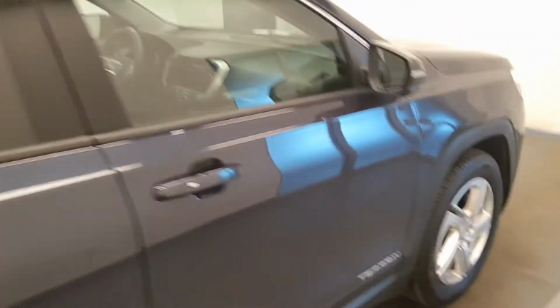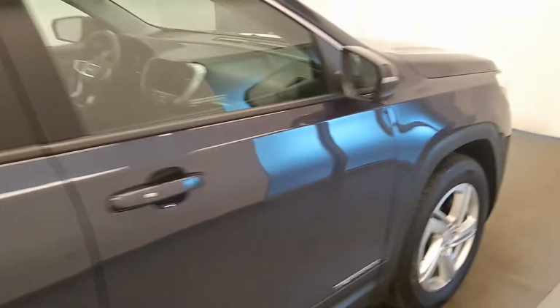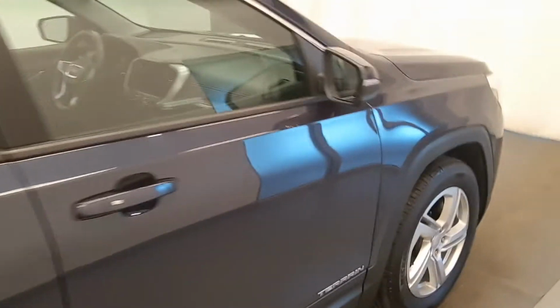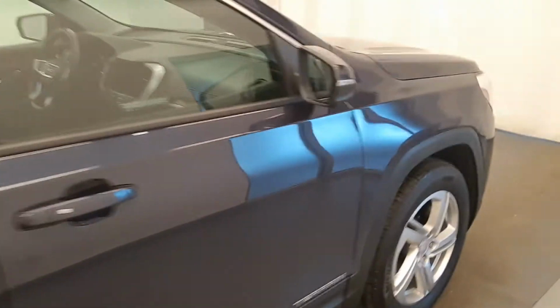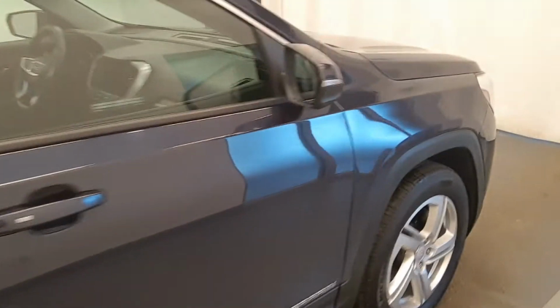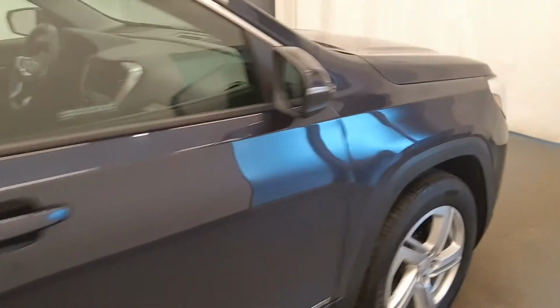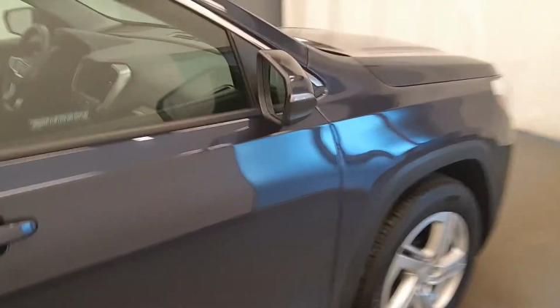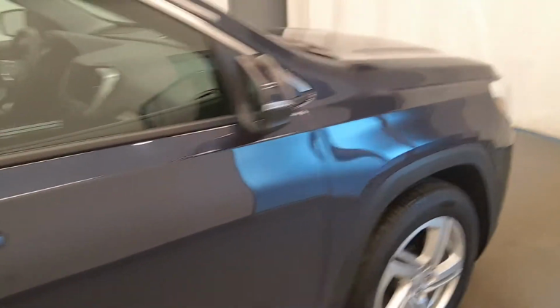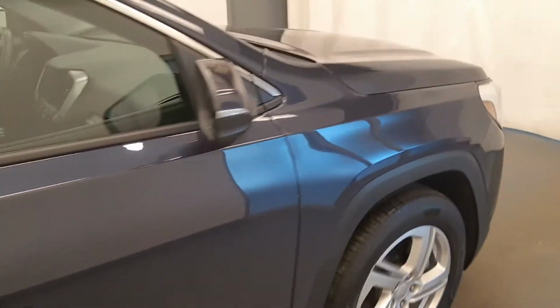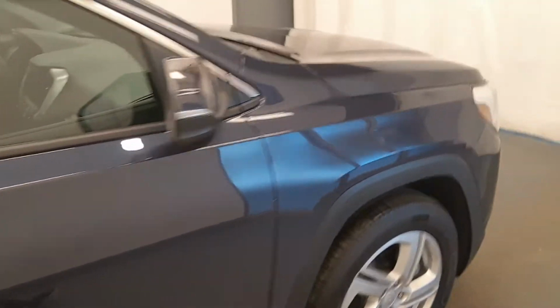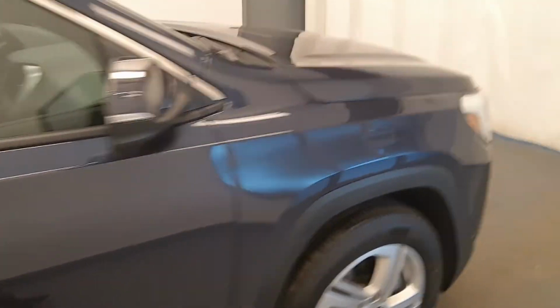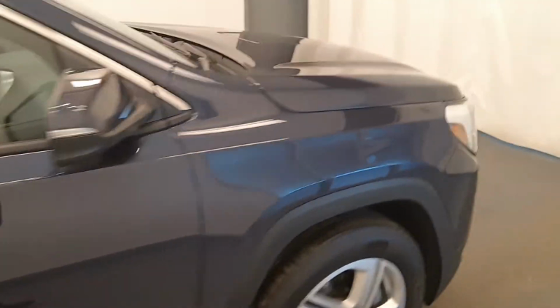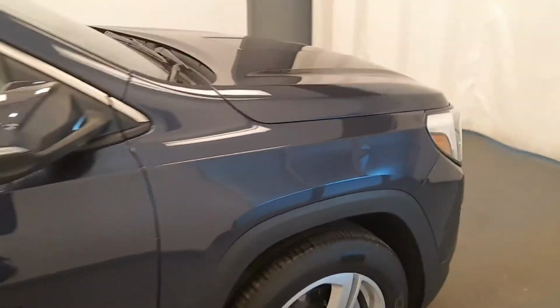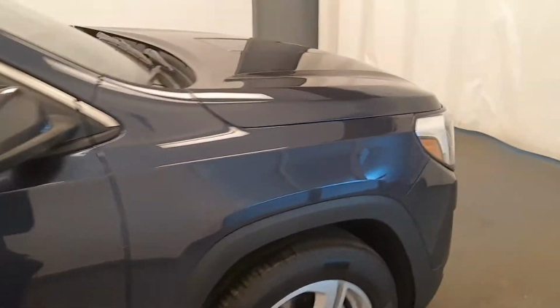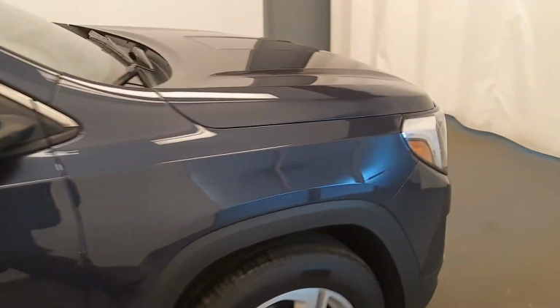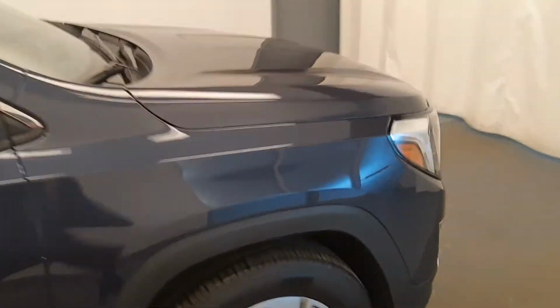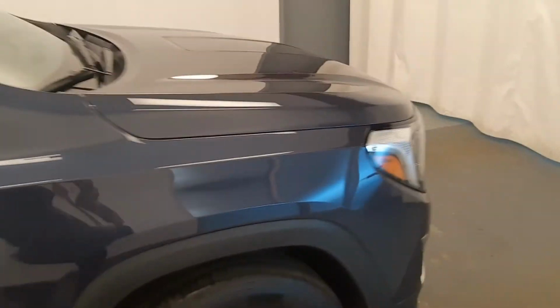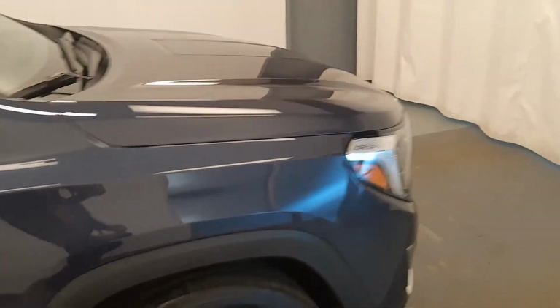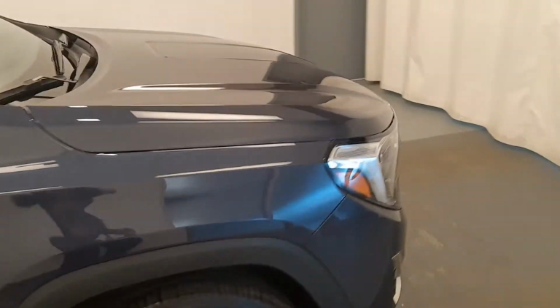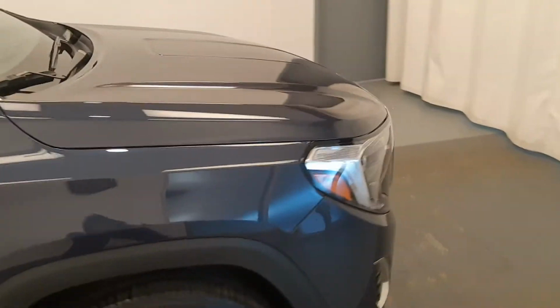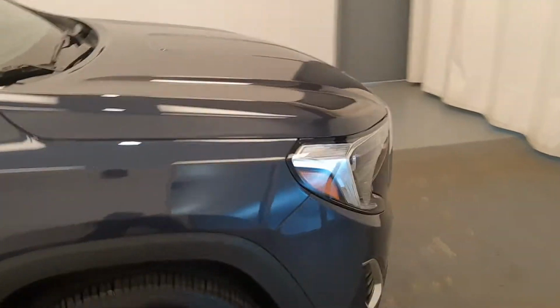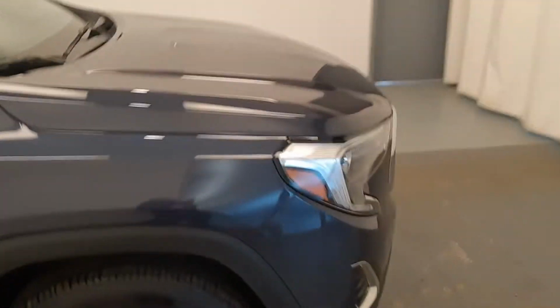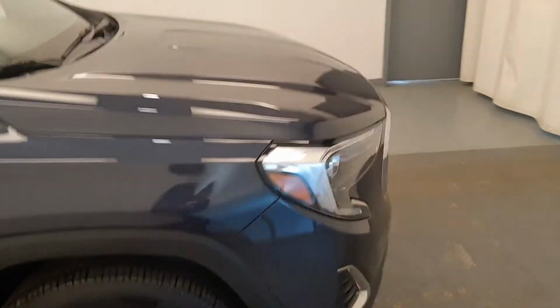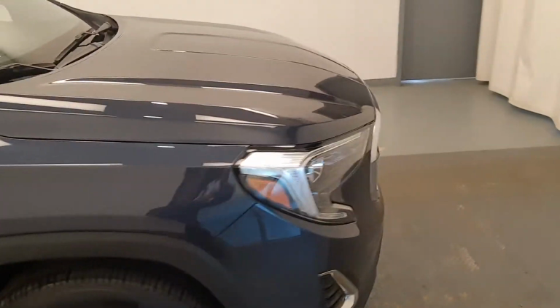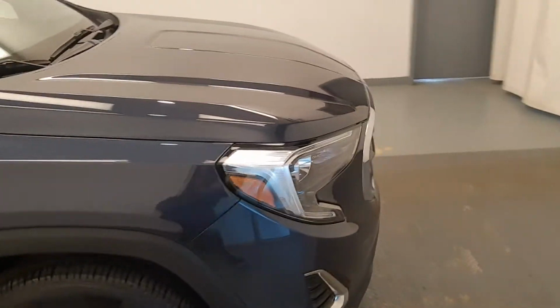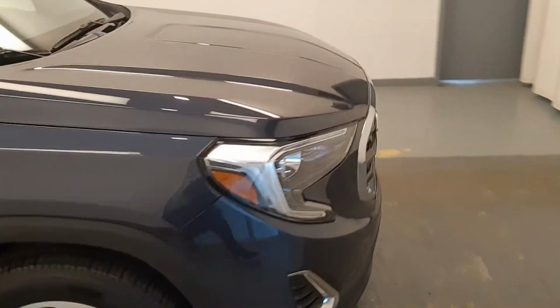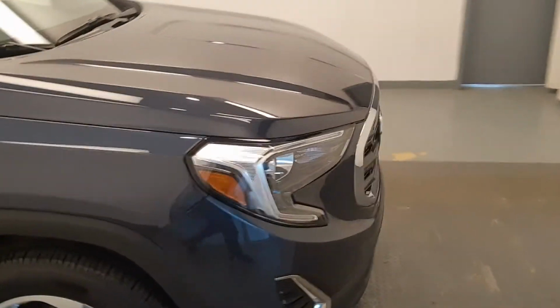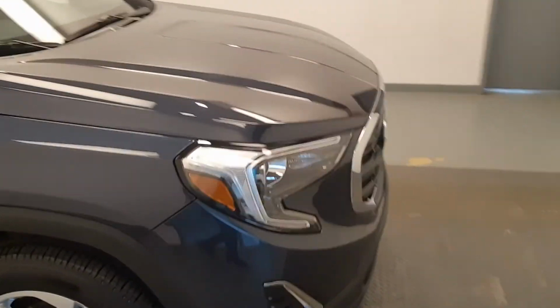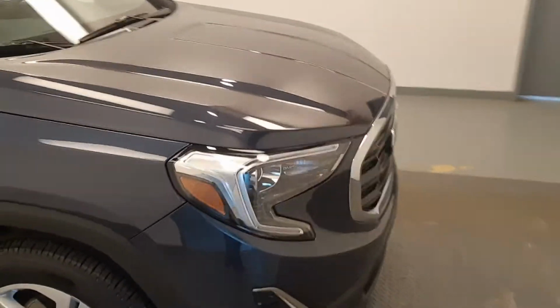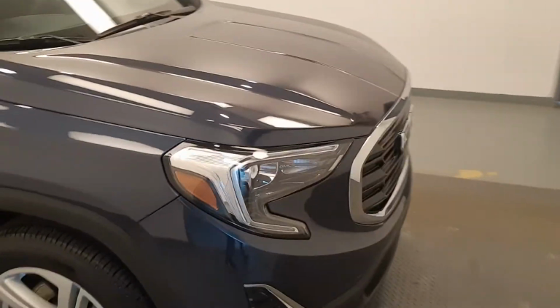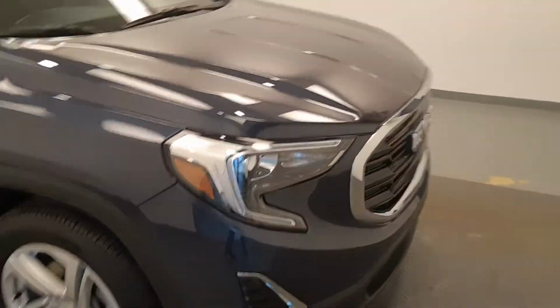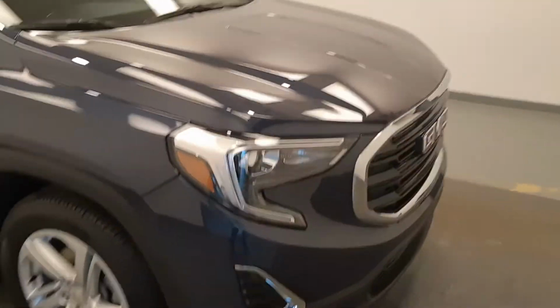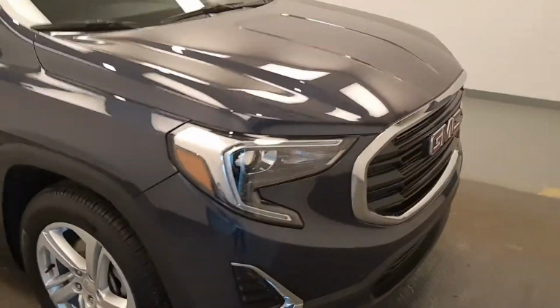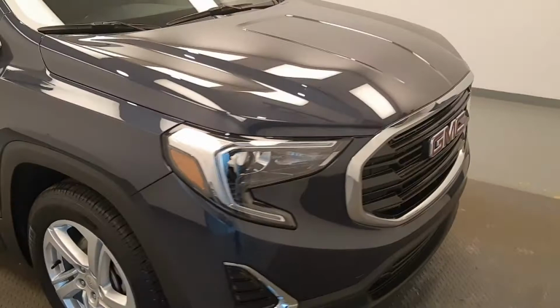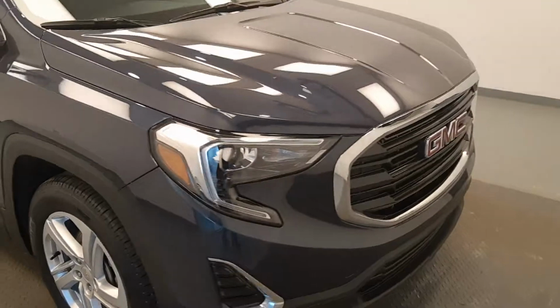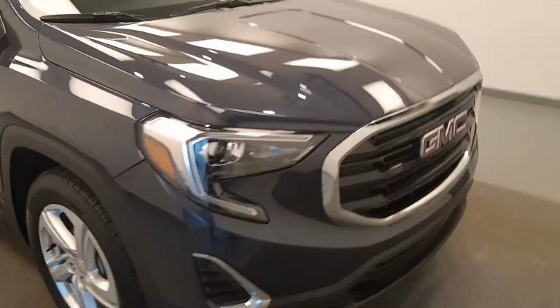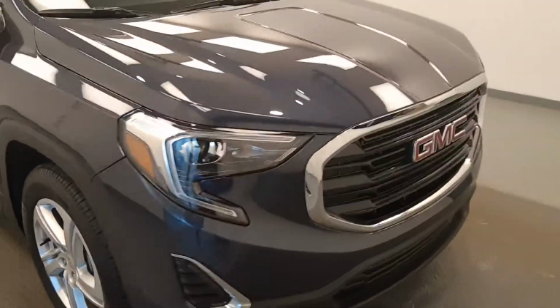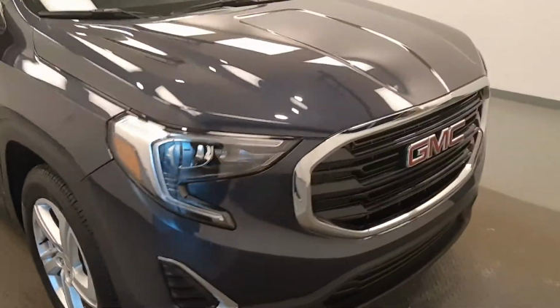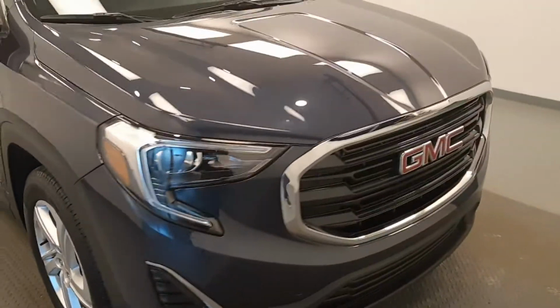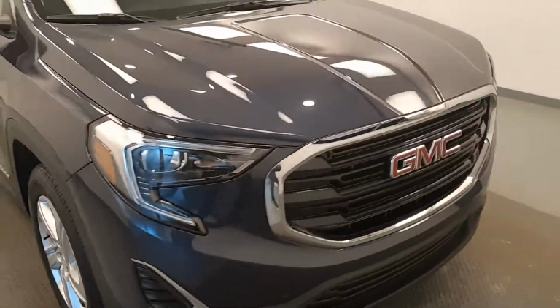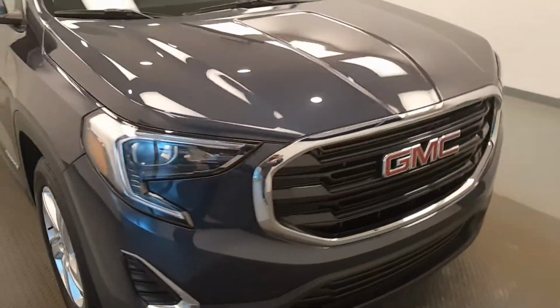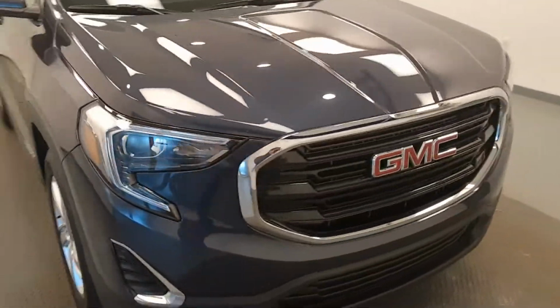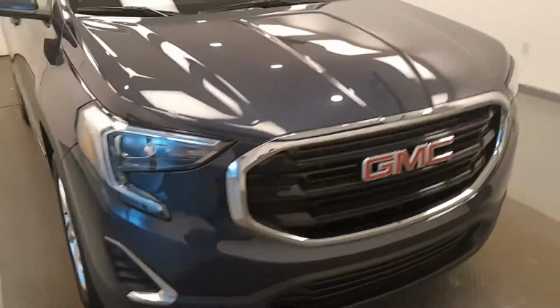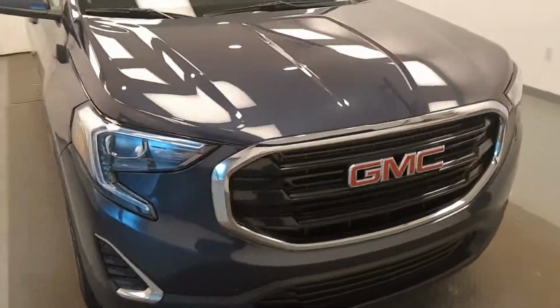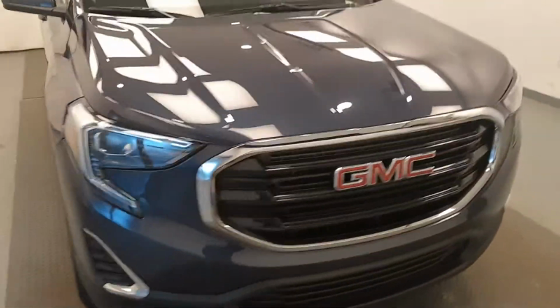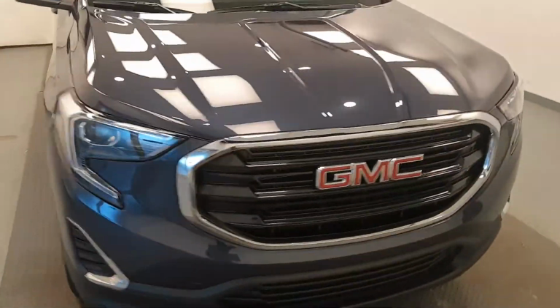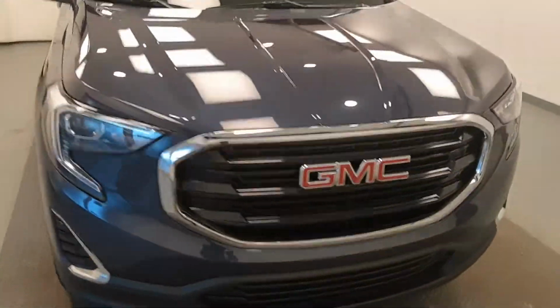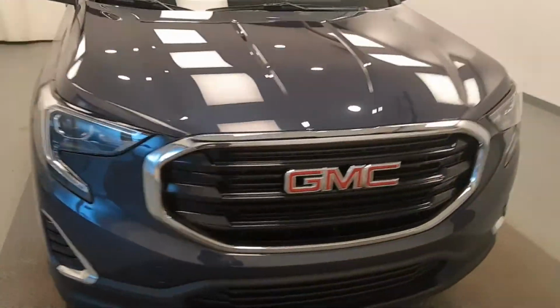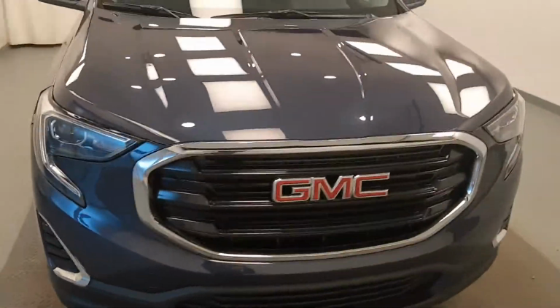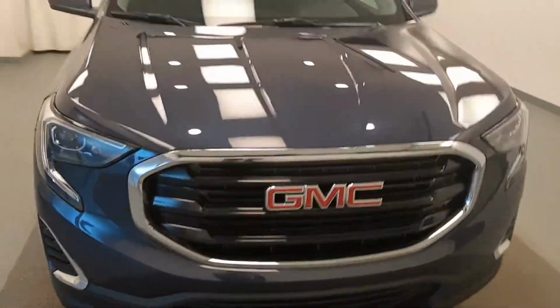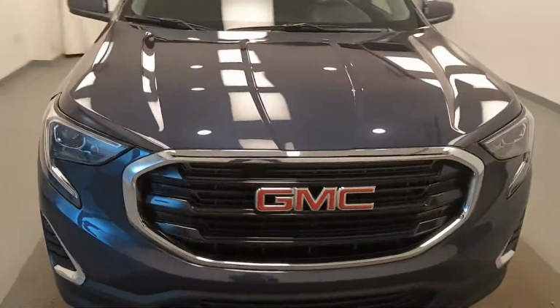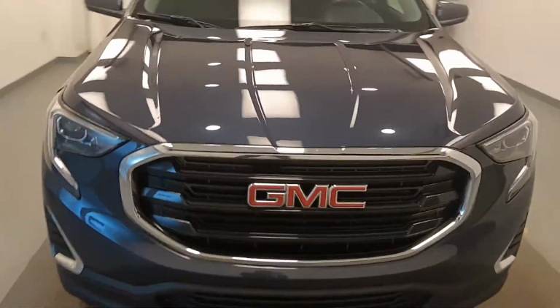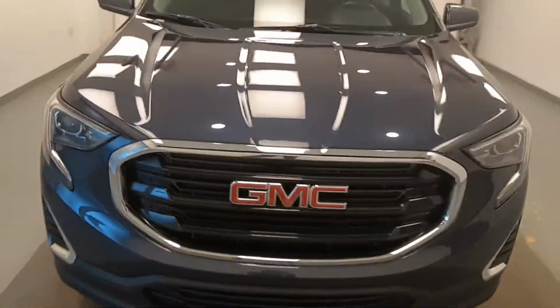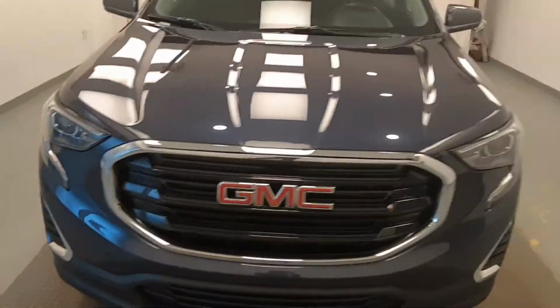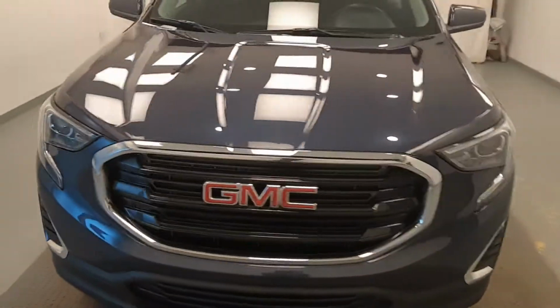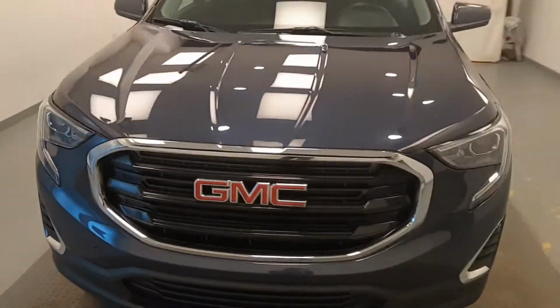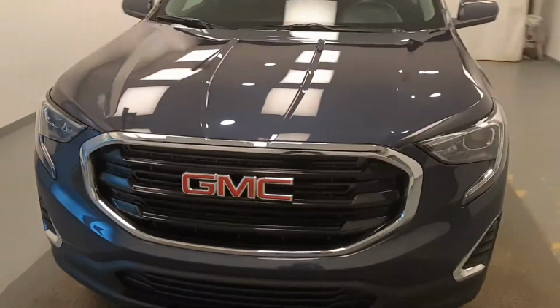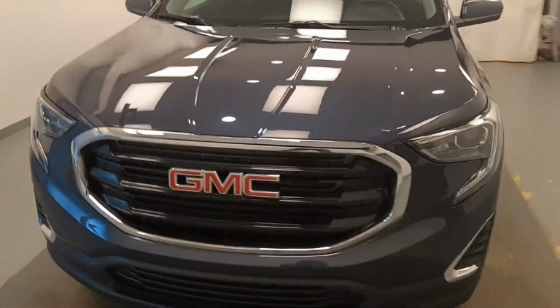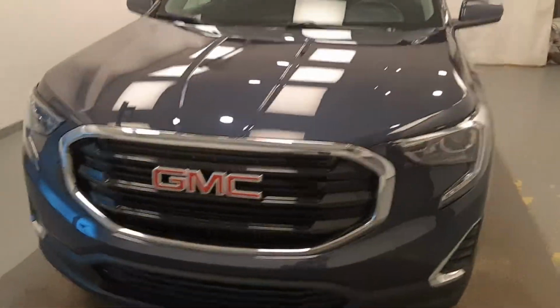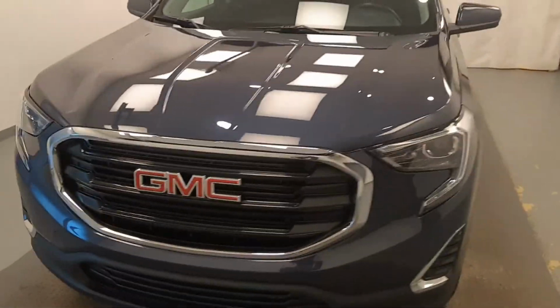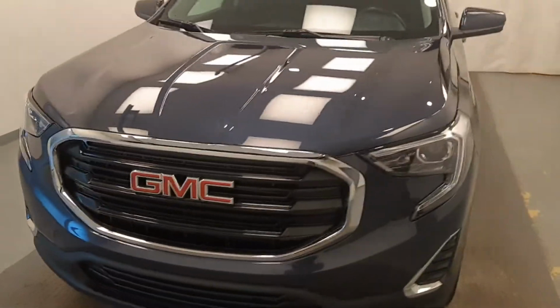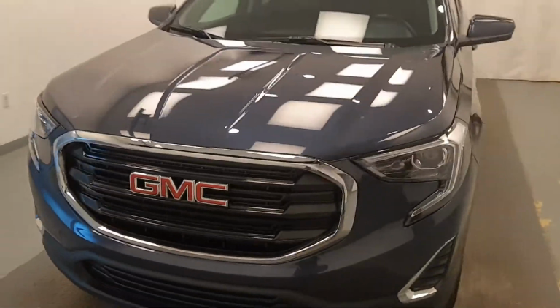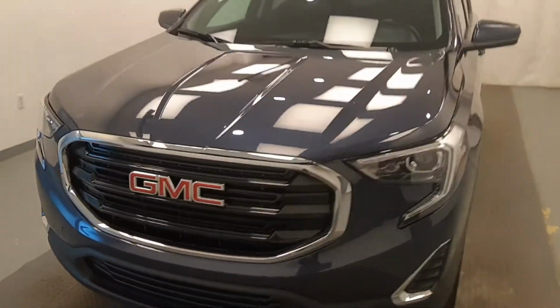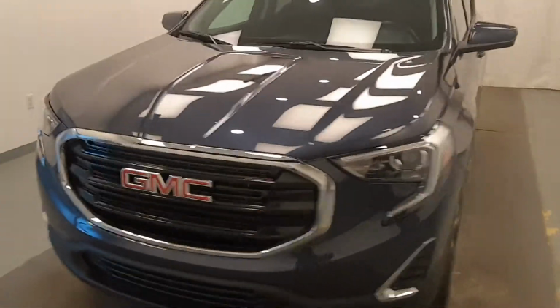Once again, we're viewing stock number 199196 on a 2019 GMC Terrain, all-wheel drive, and our exterior colour is blue.